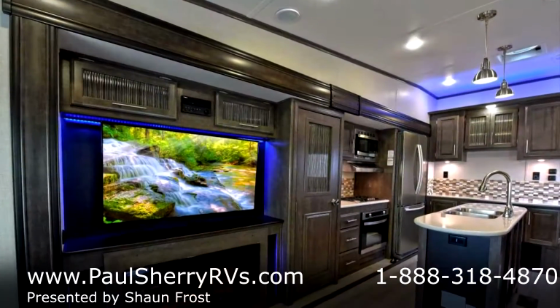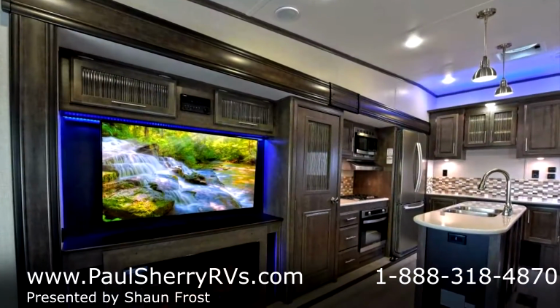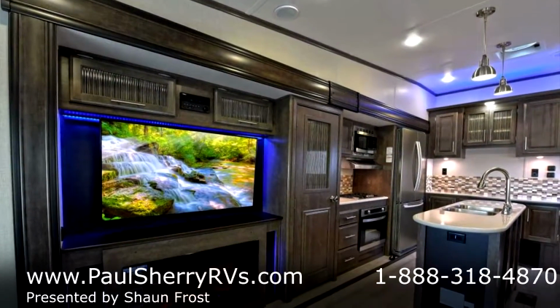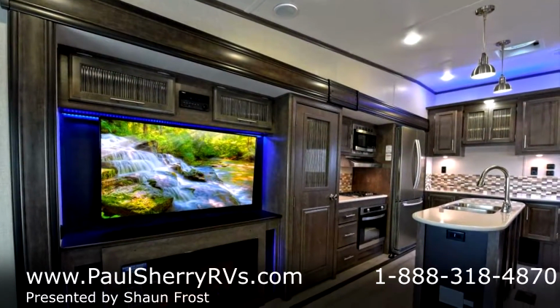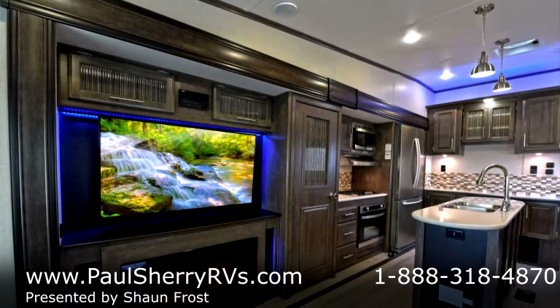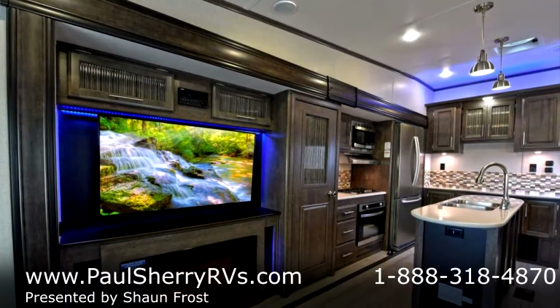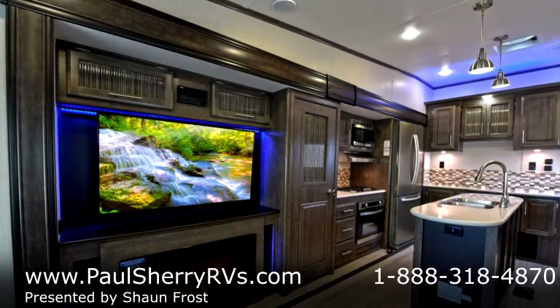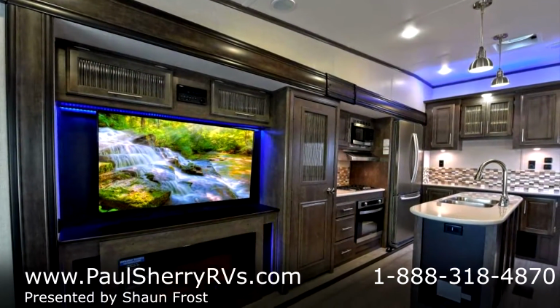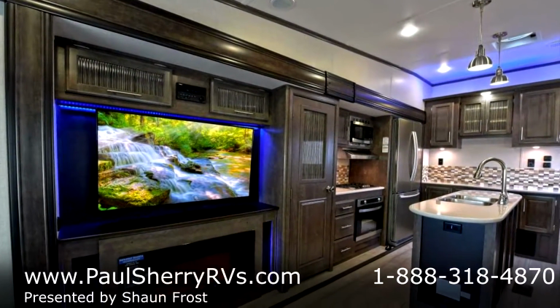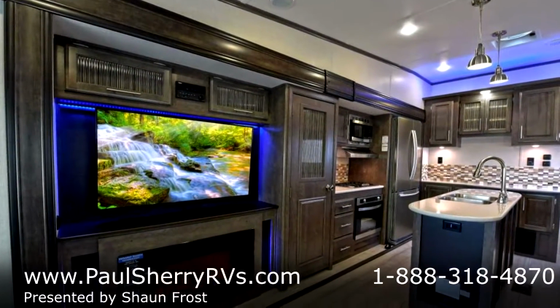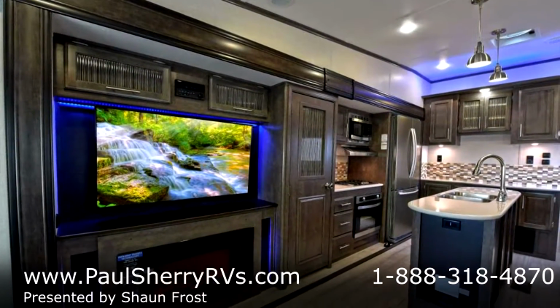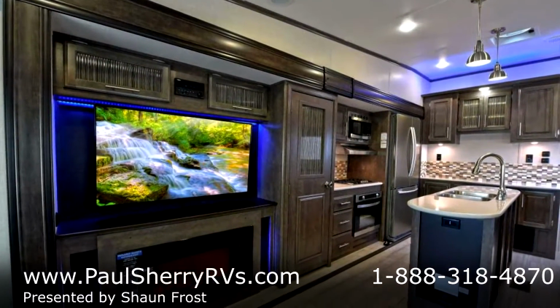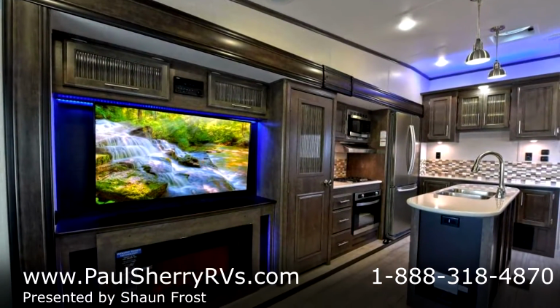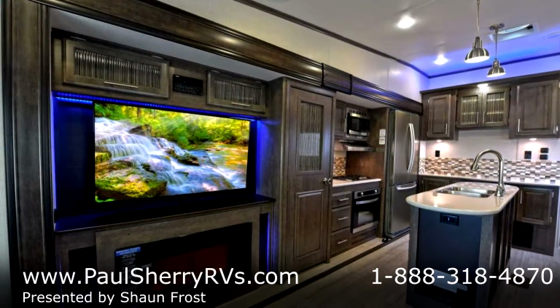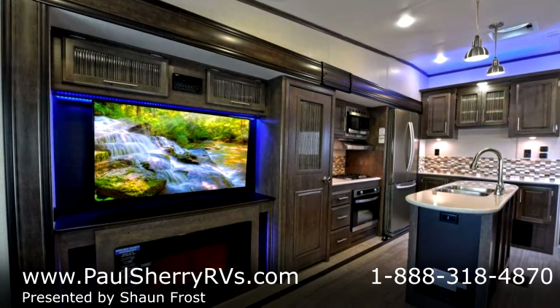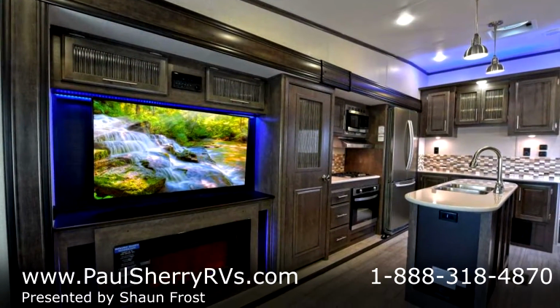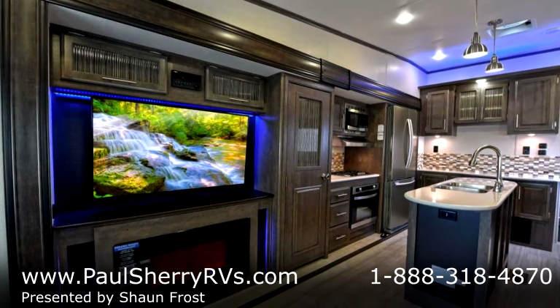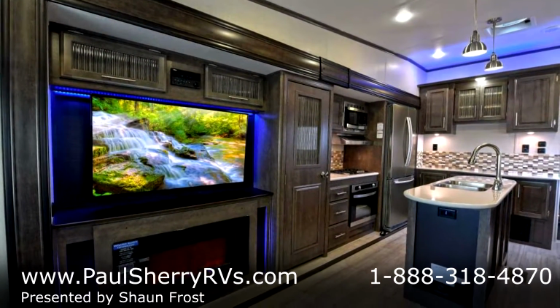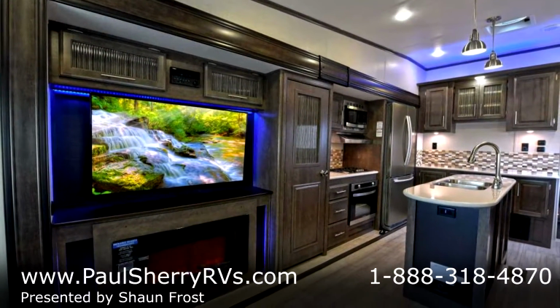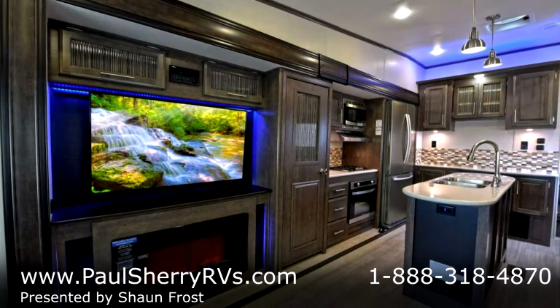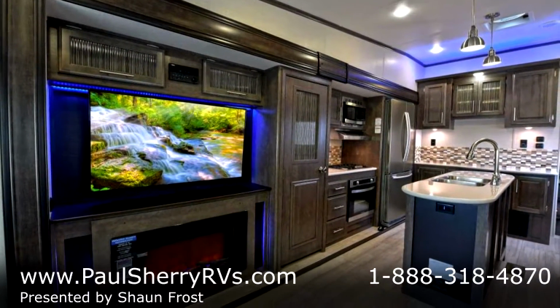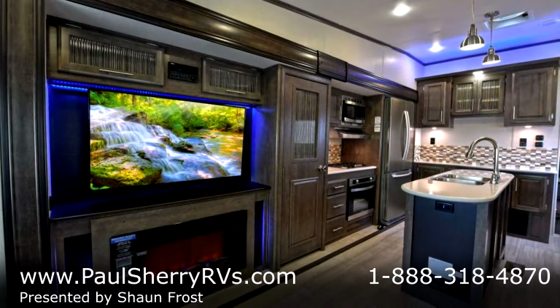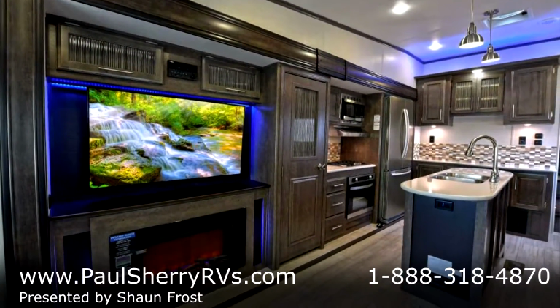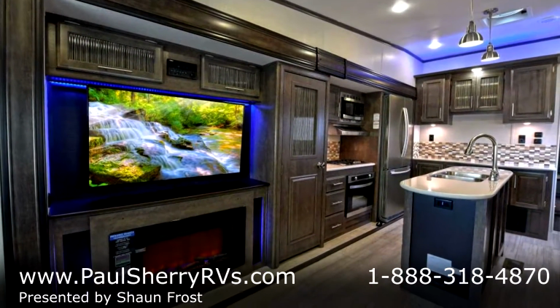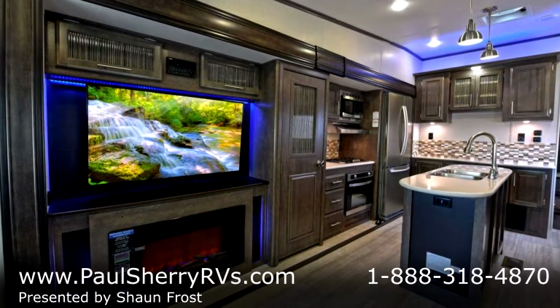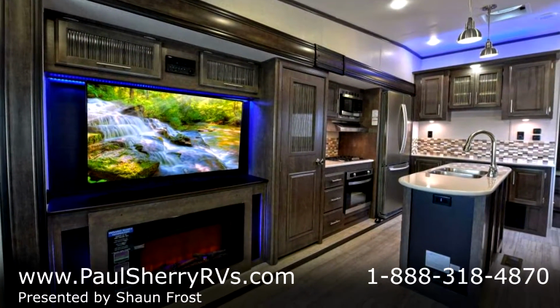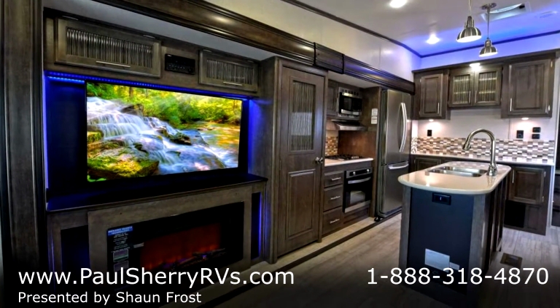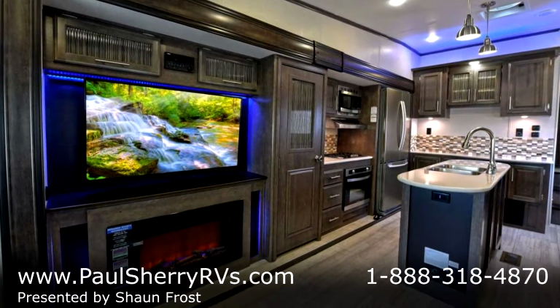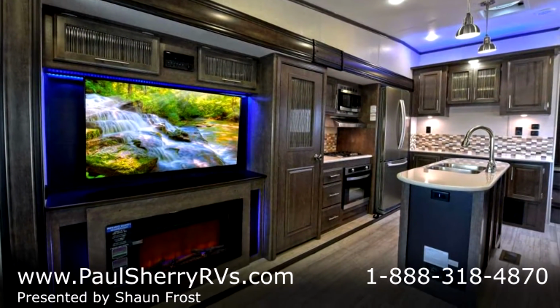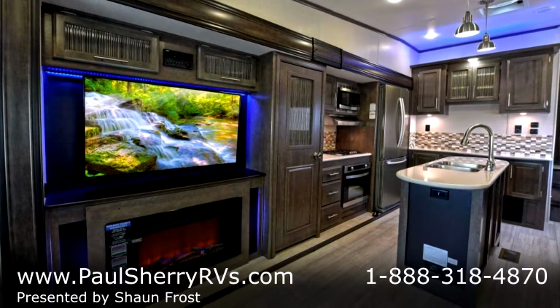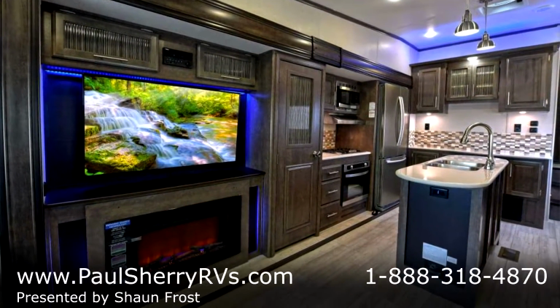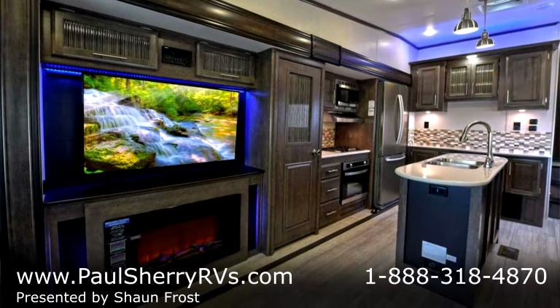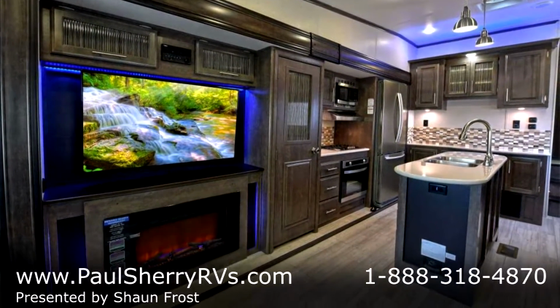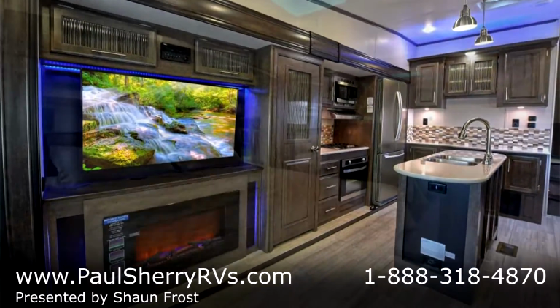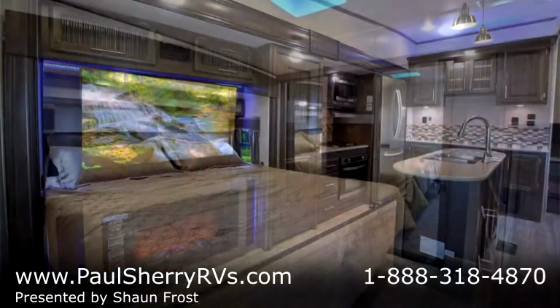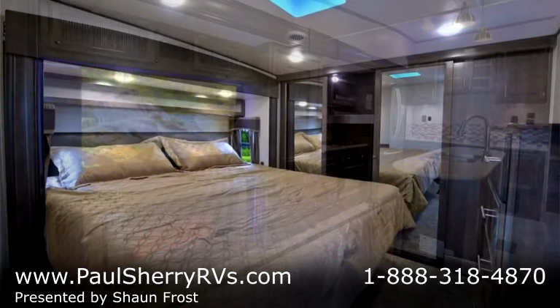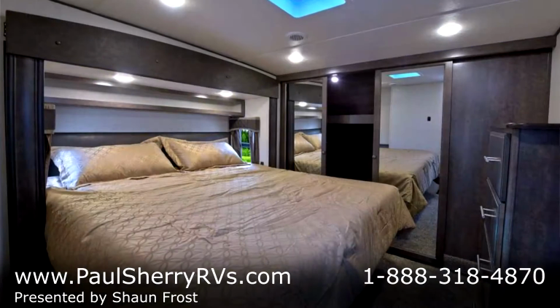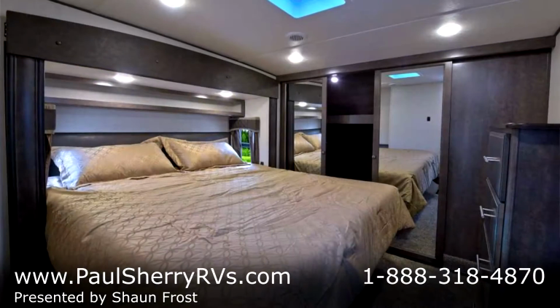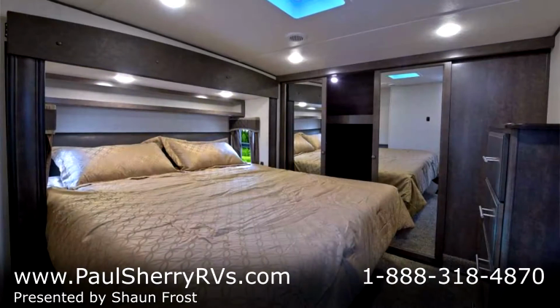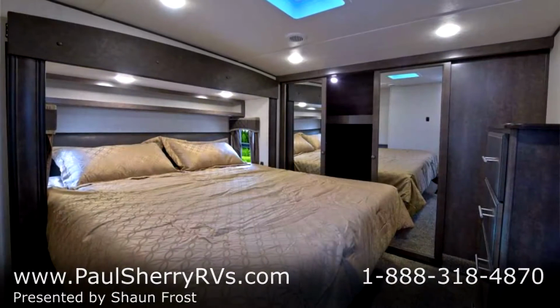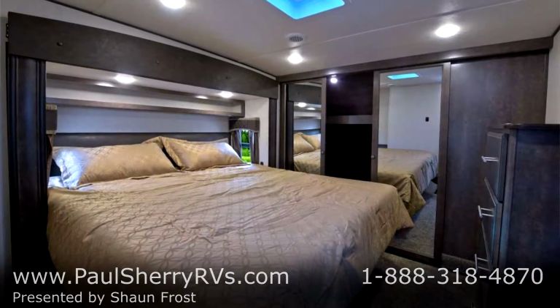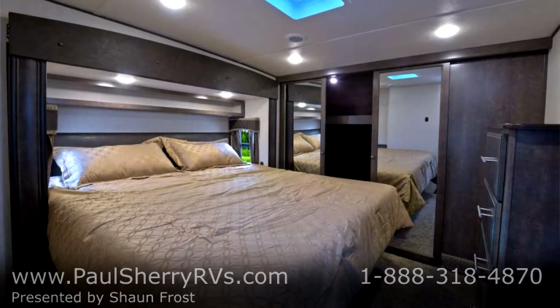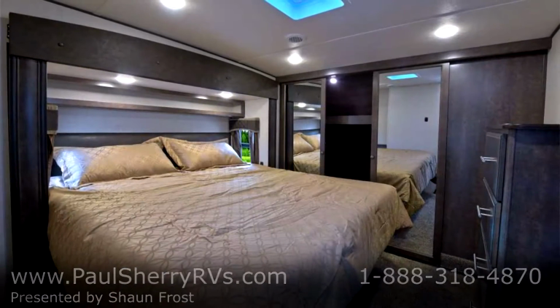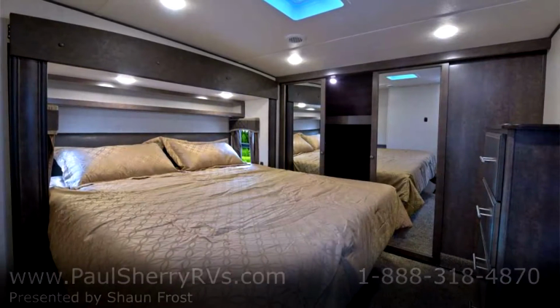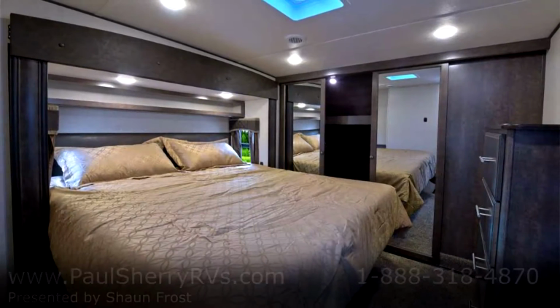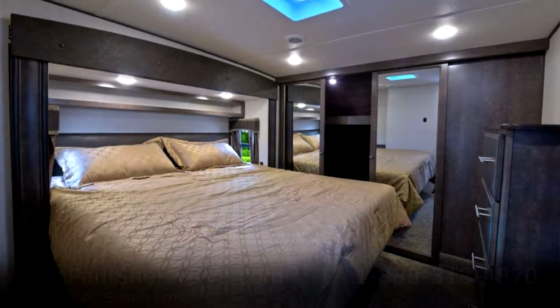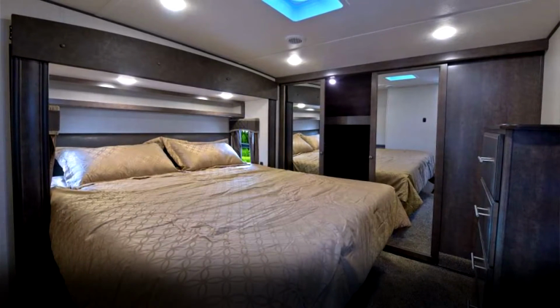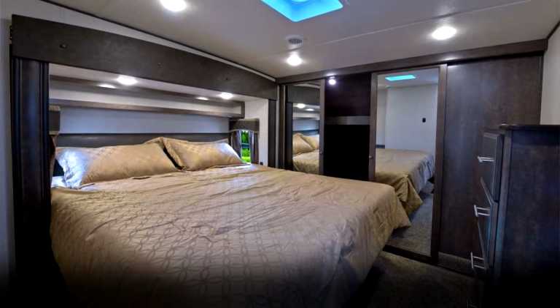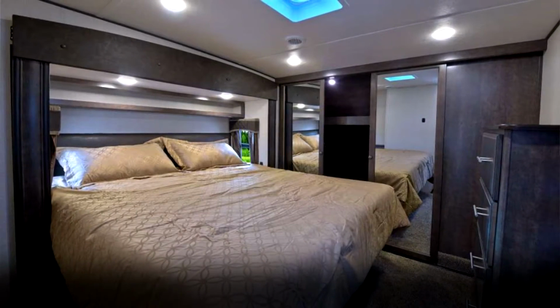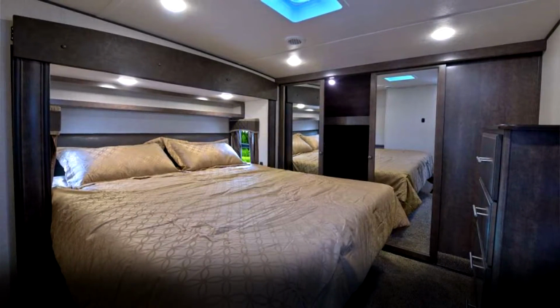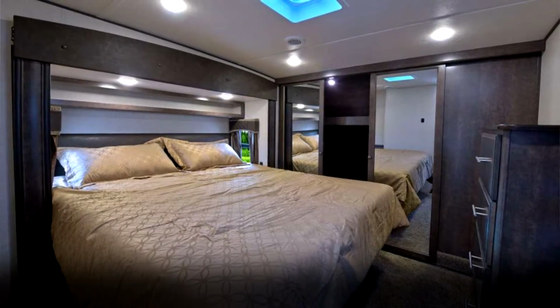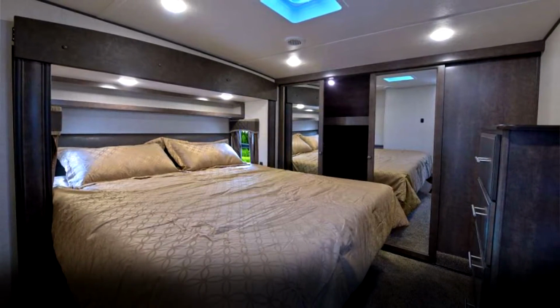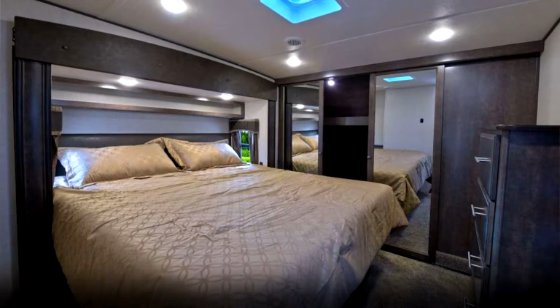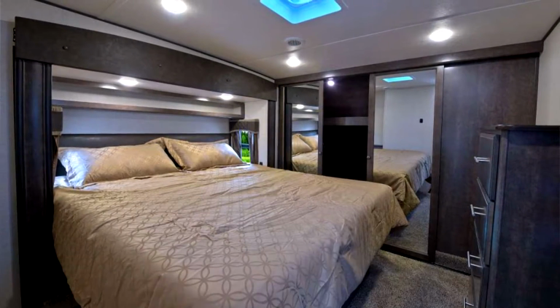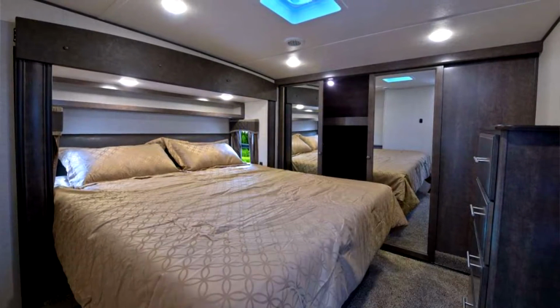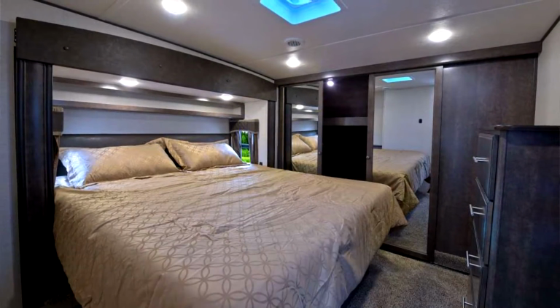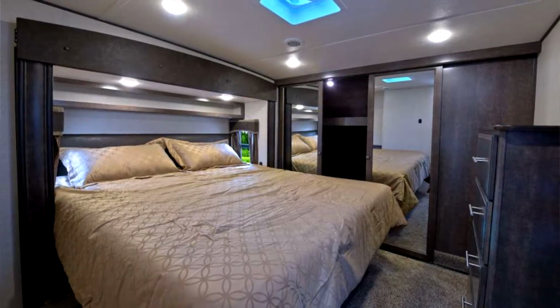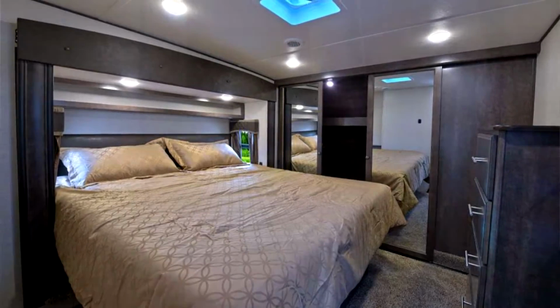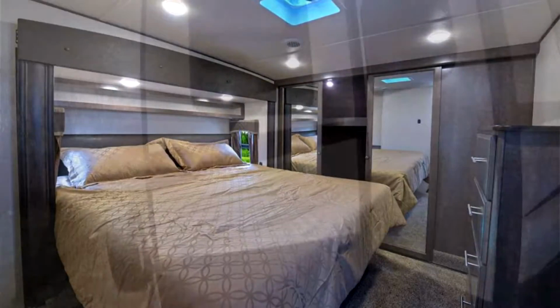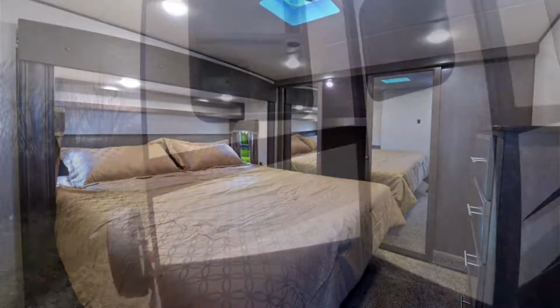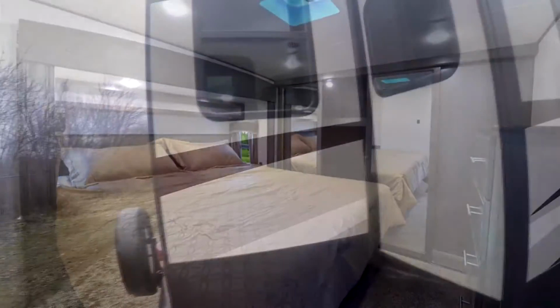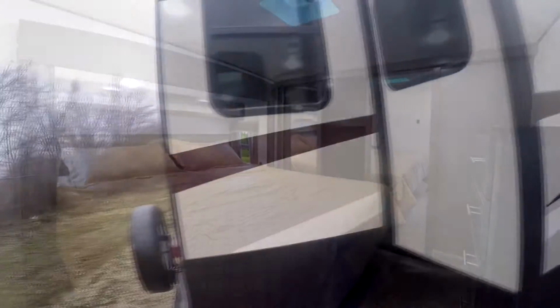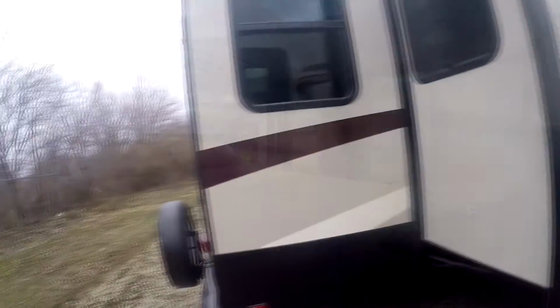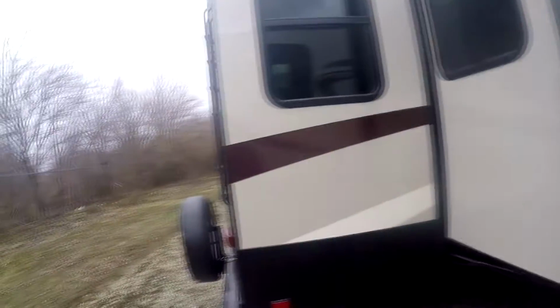Beautiful rear living floor plan. It has three slides.